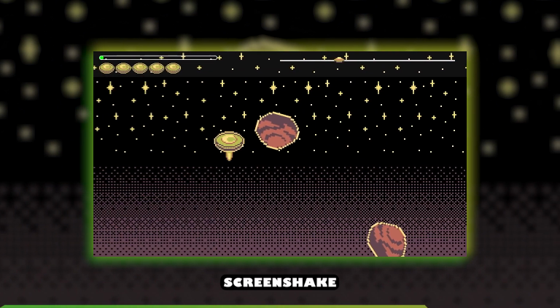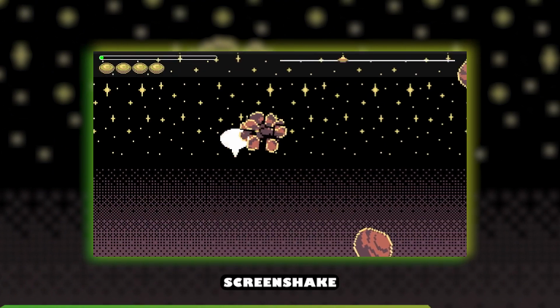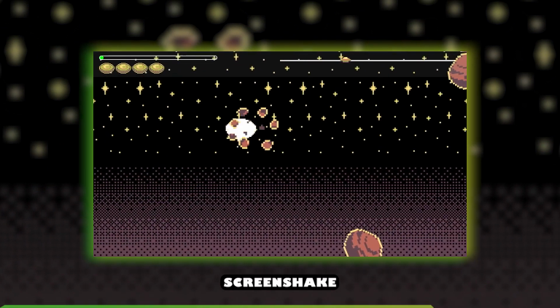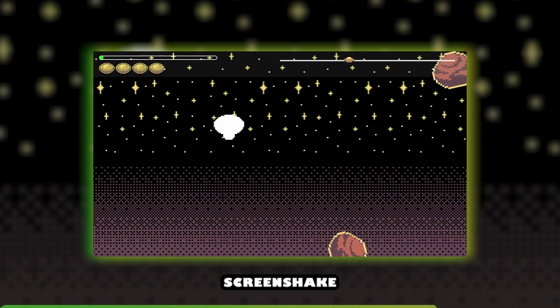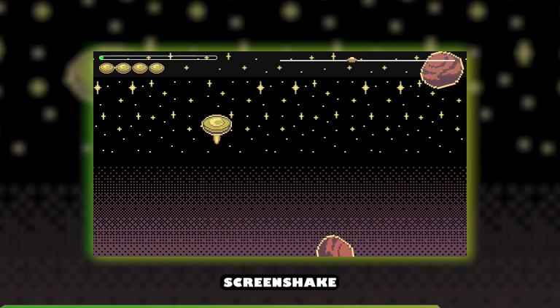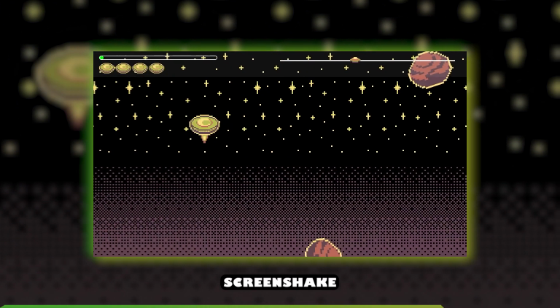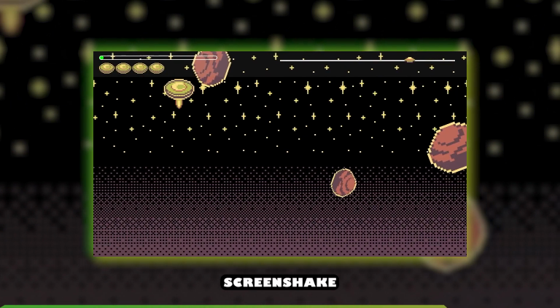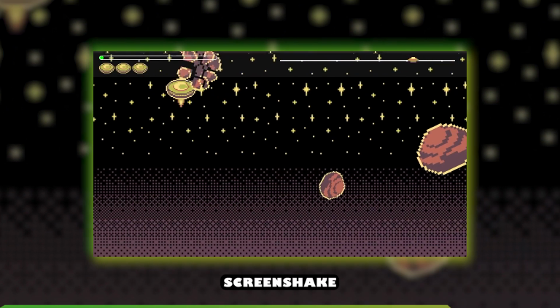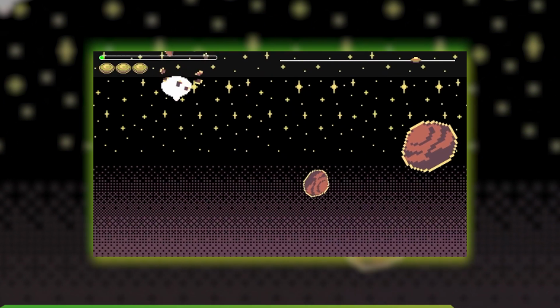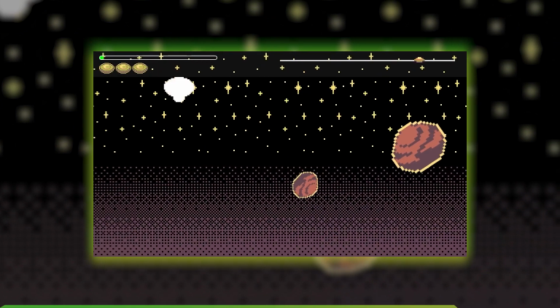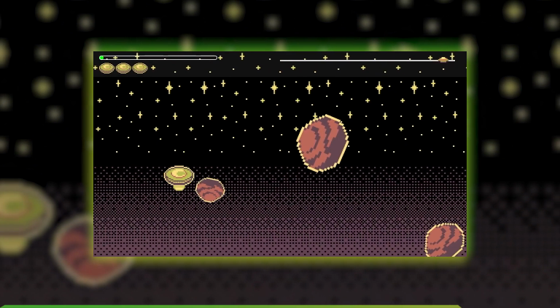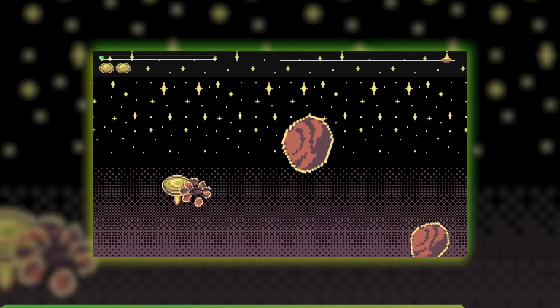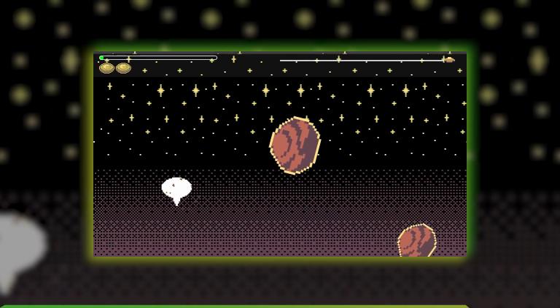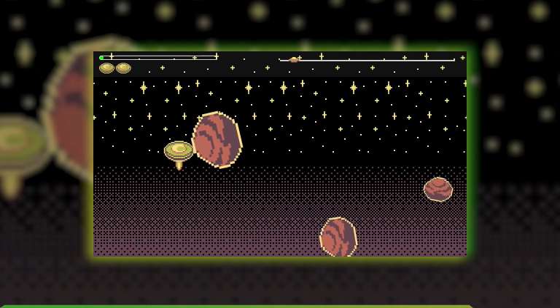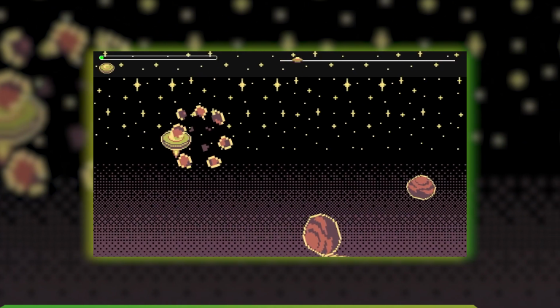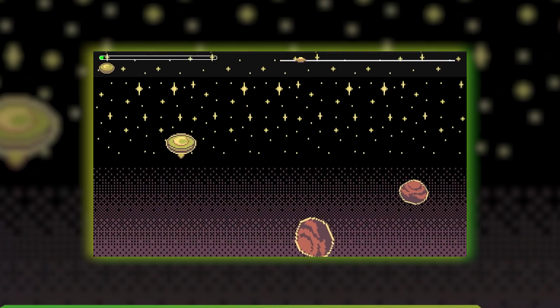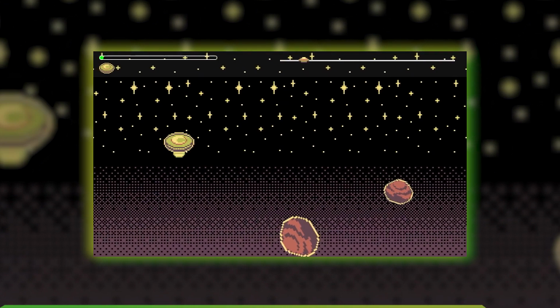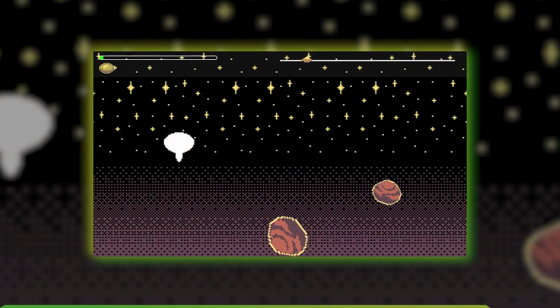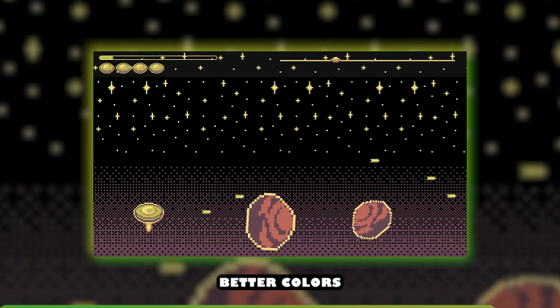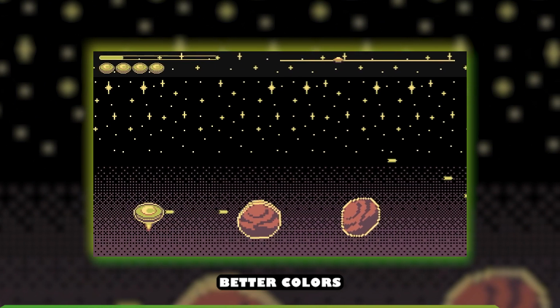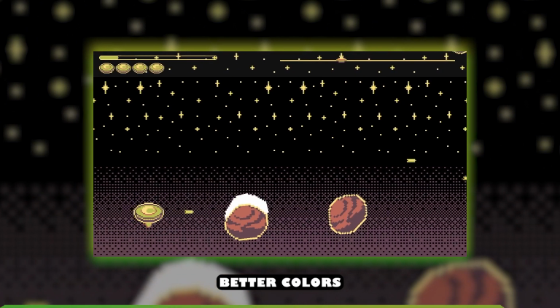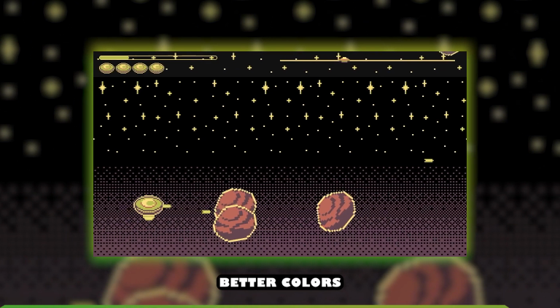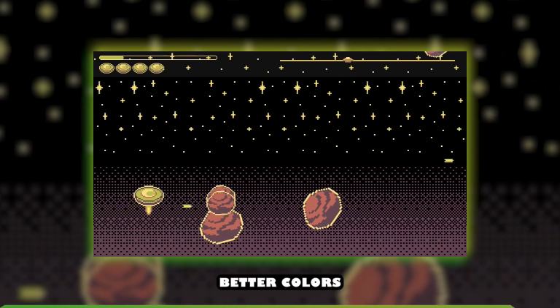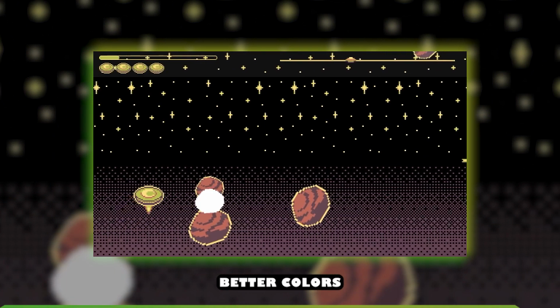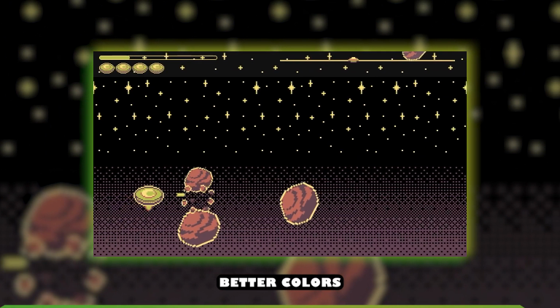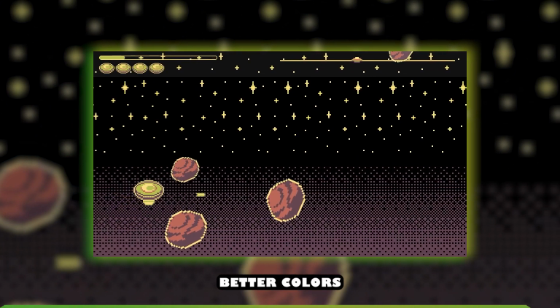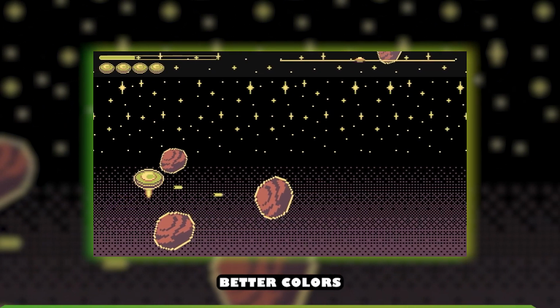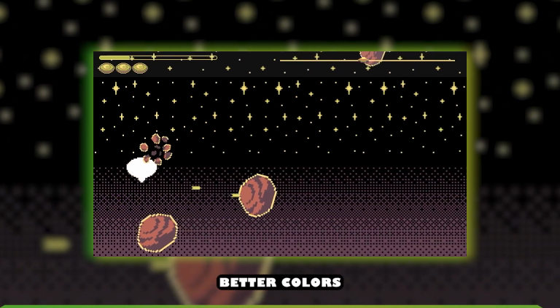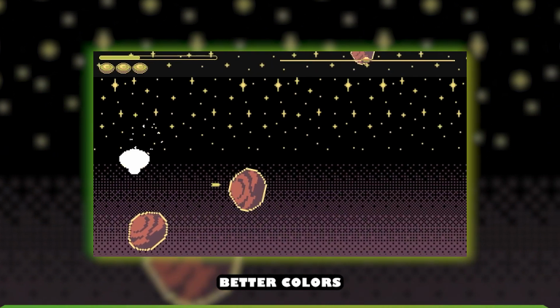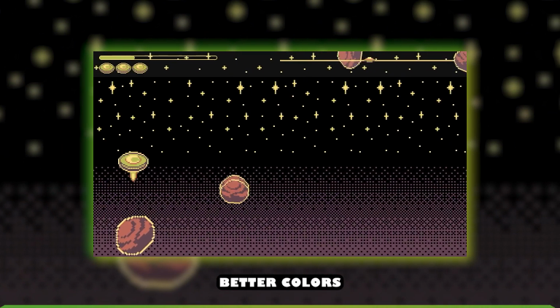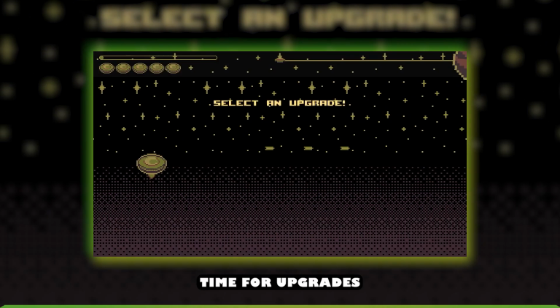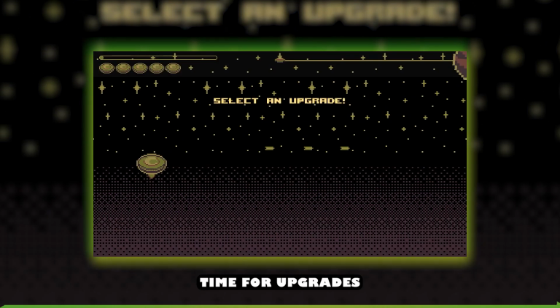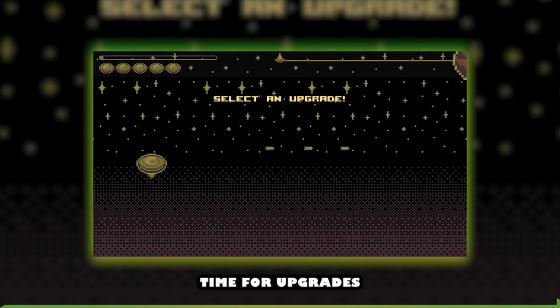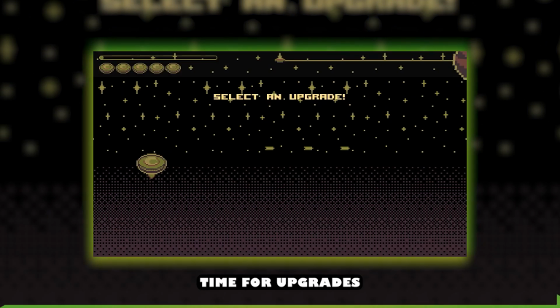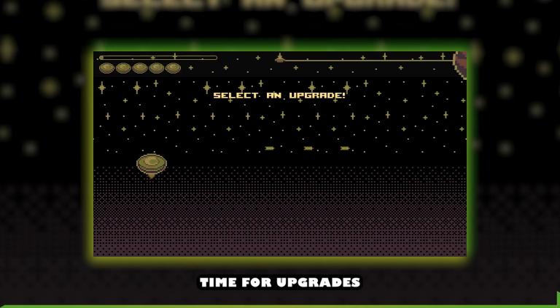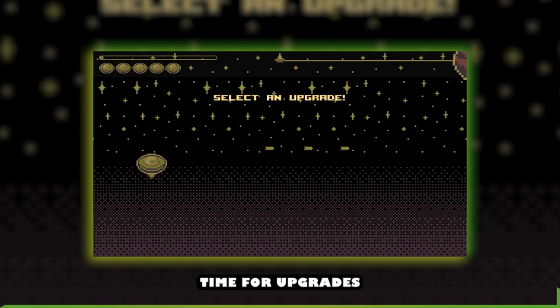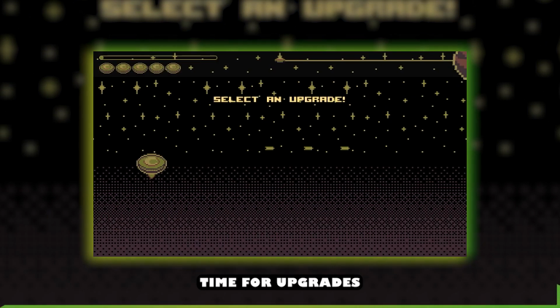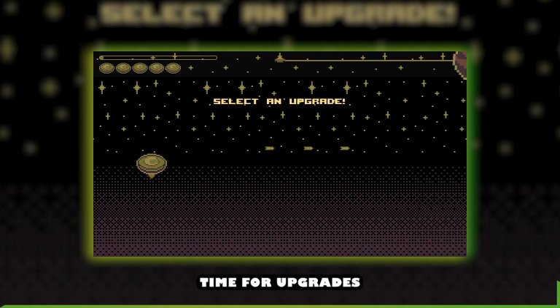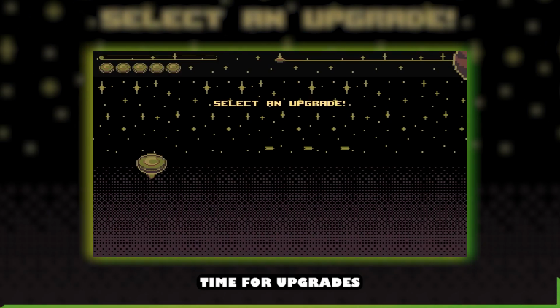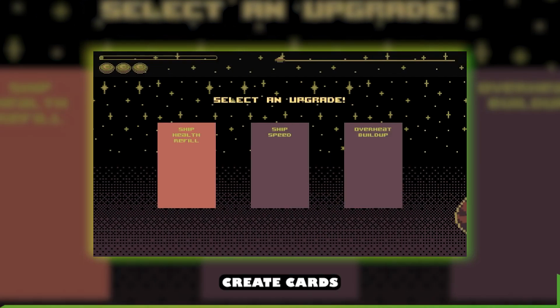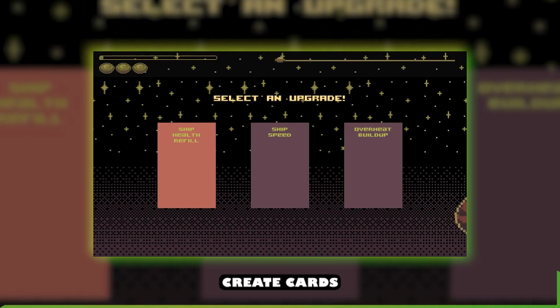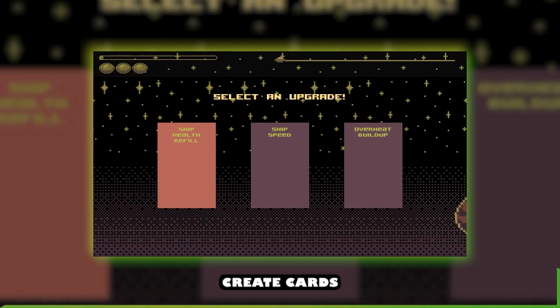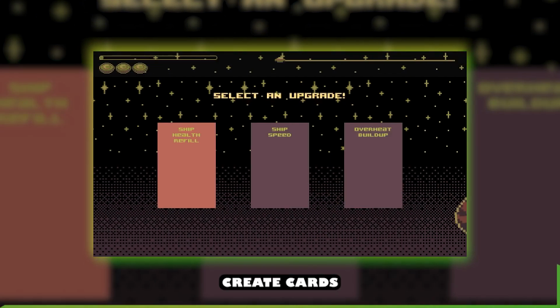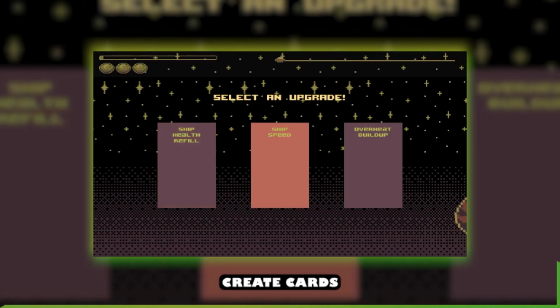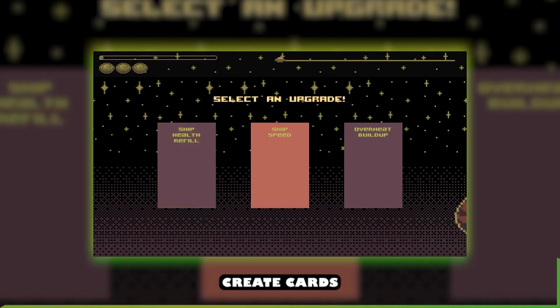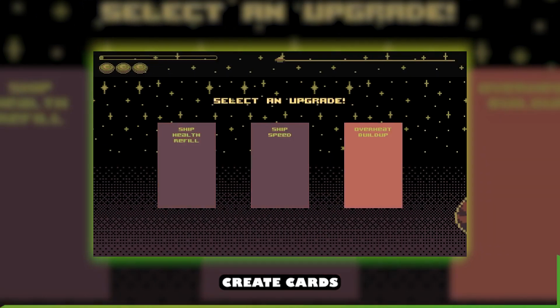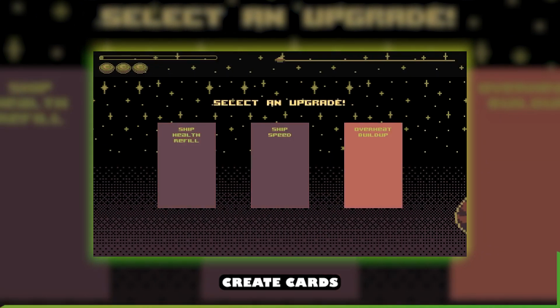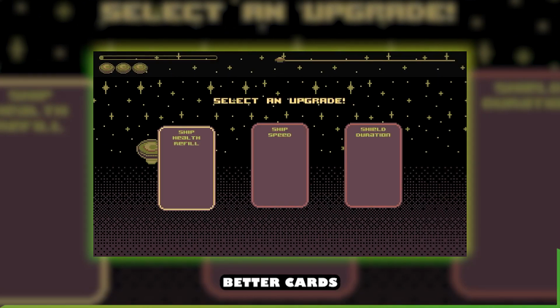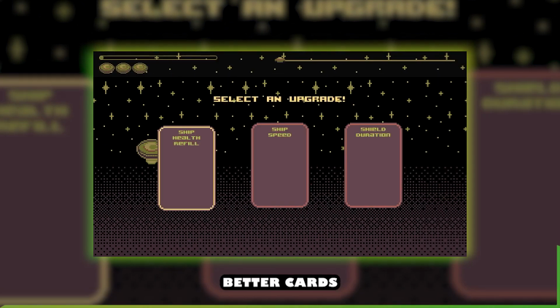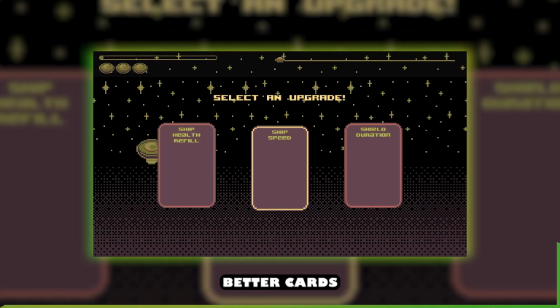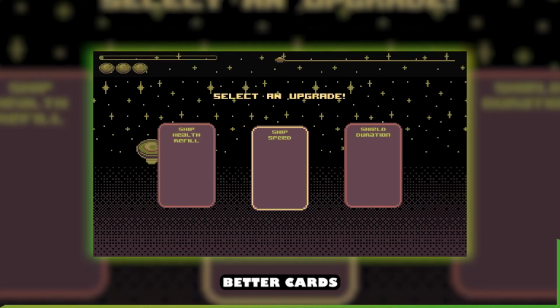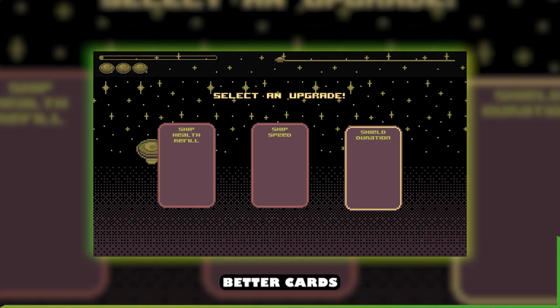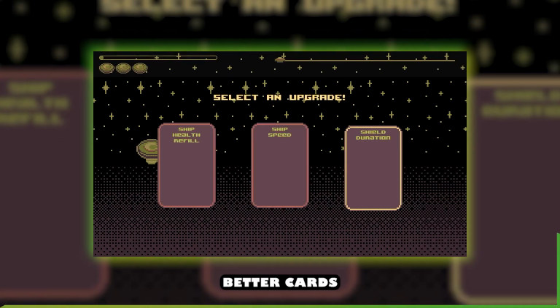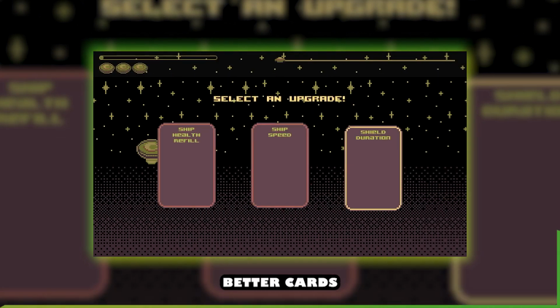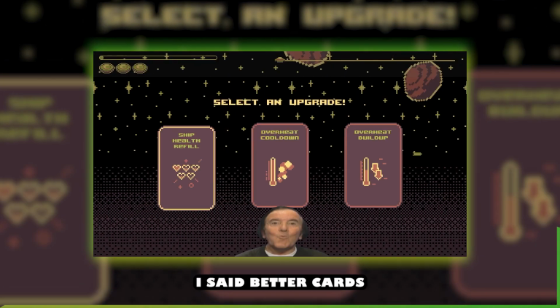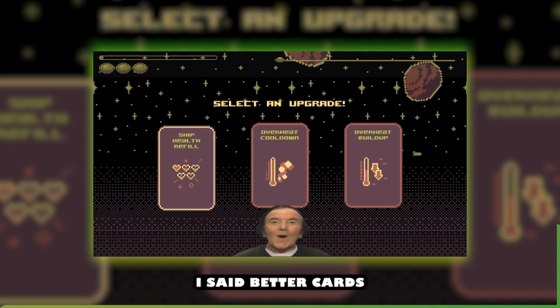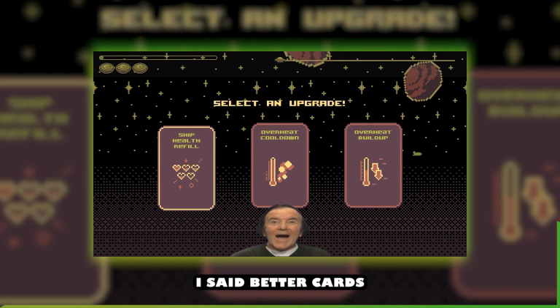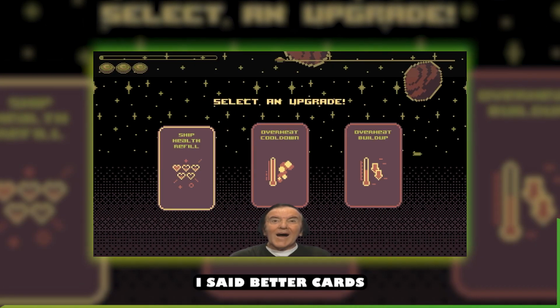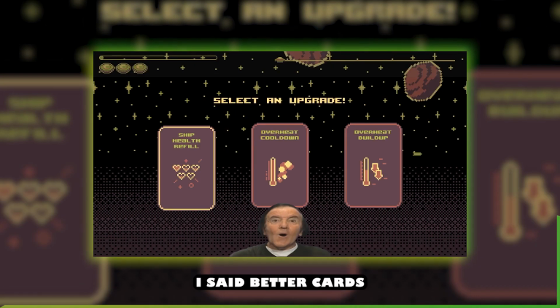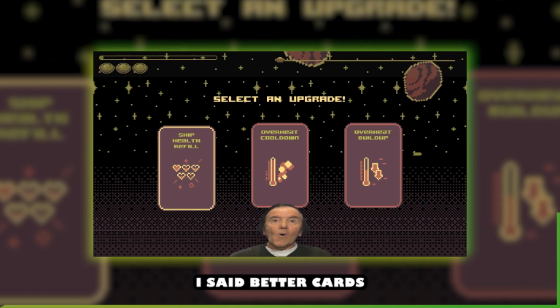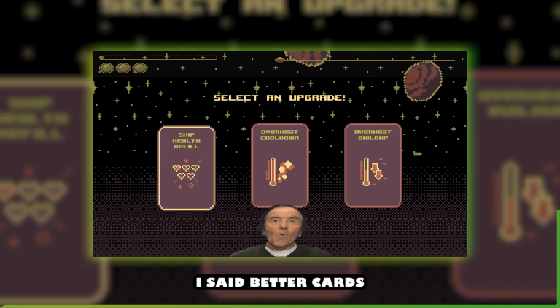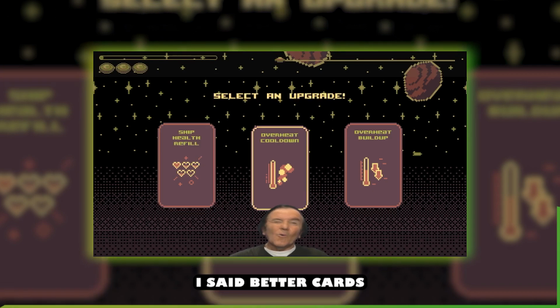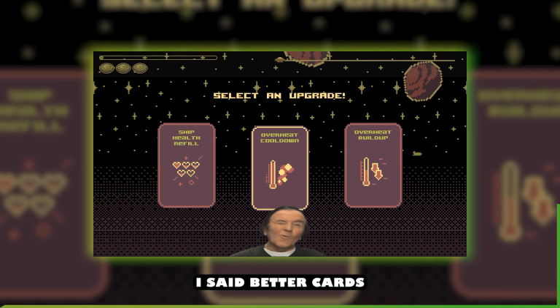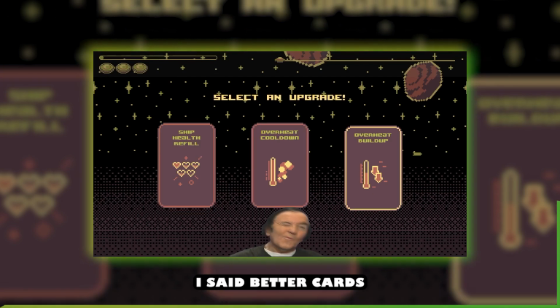Screen shape, better colors, time for upgrades, create cards, better cards — I said better cards.